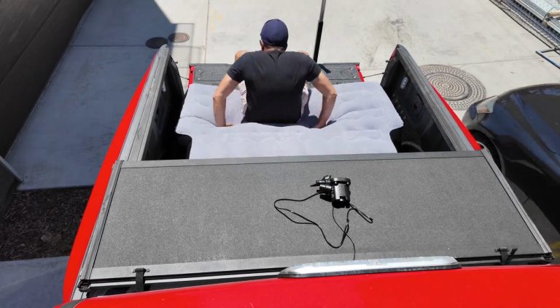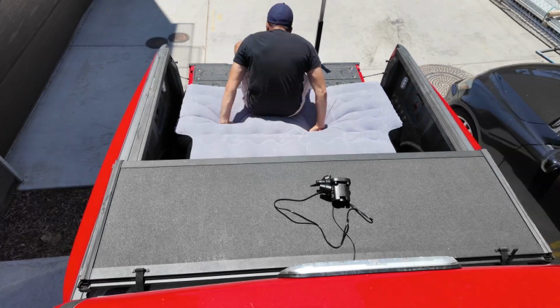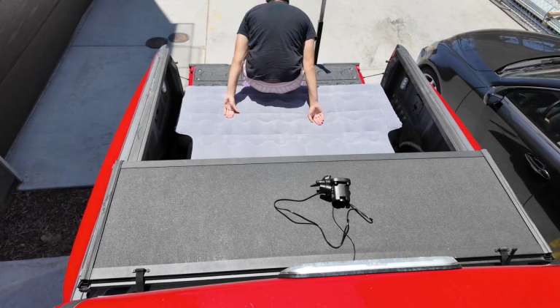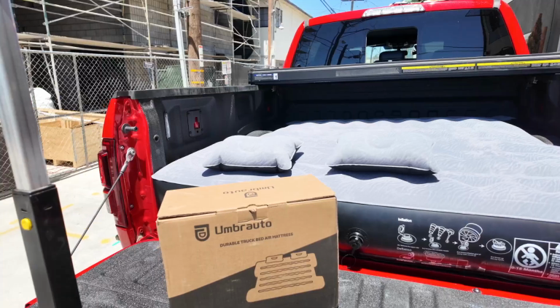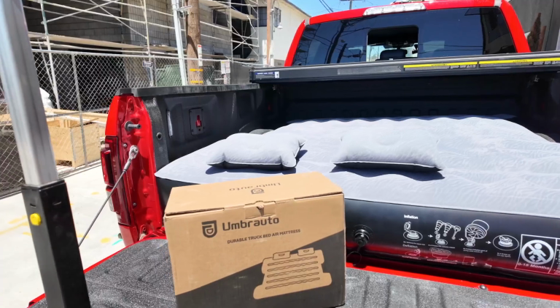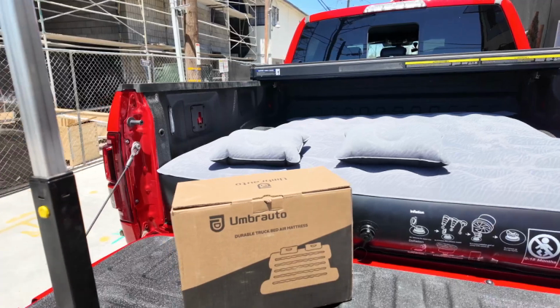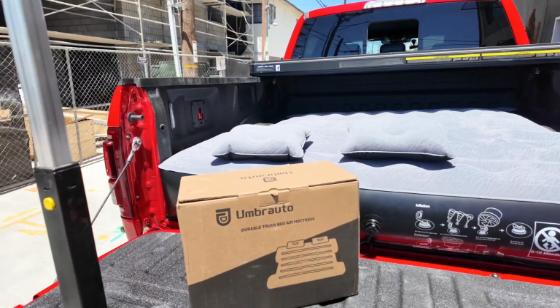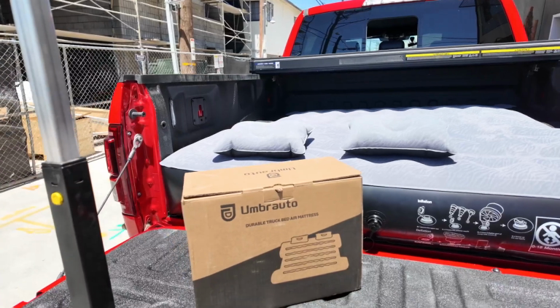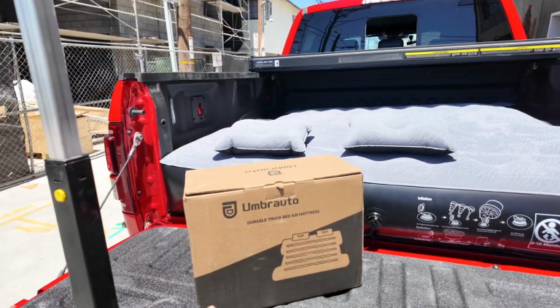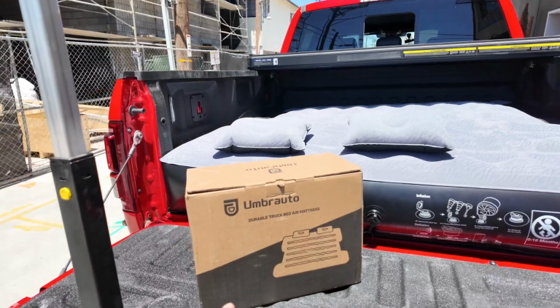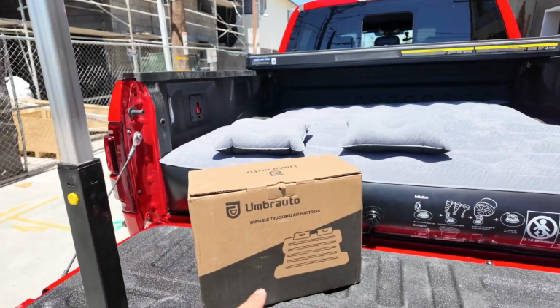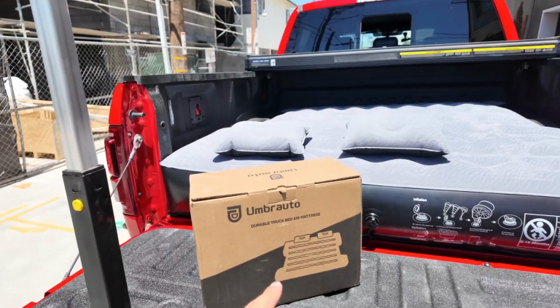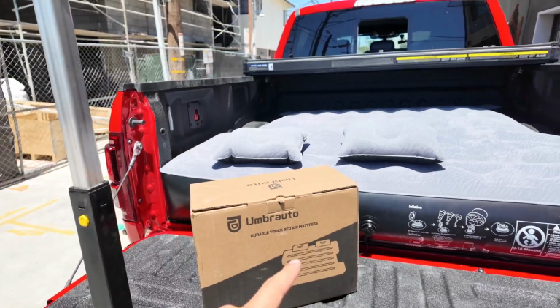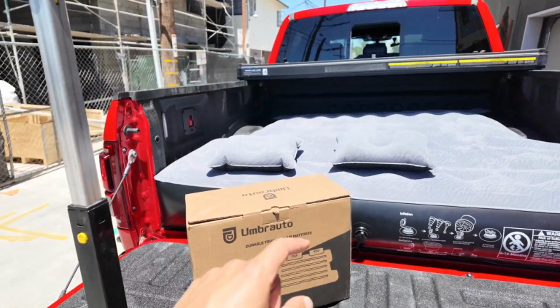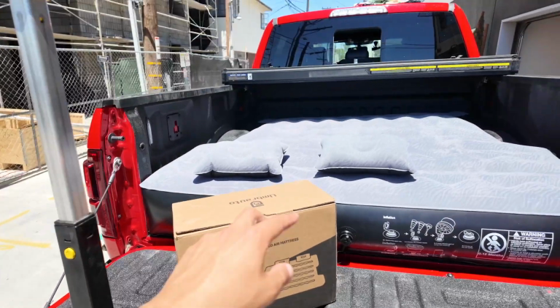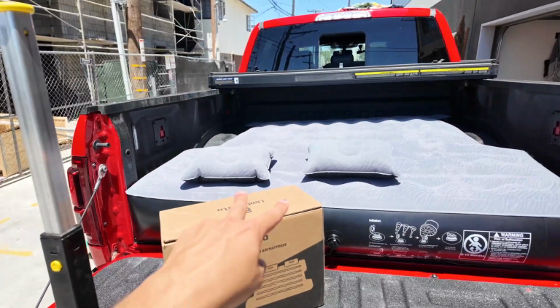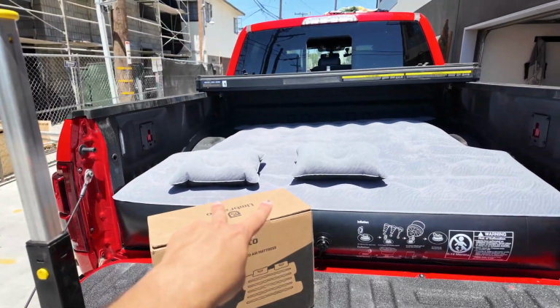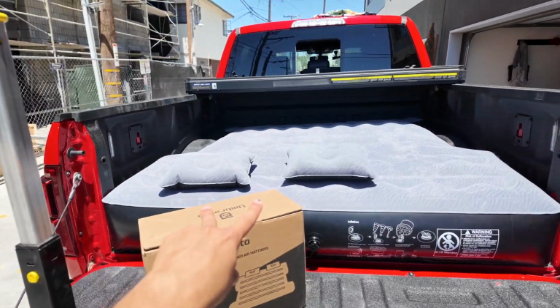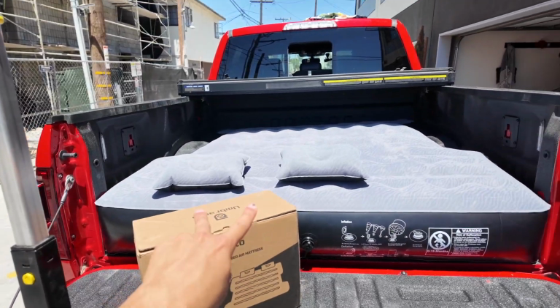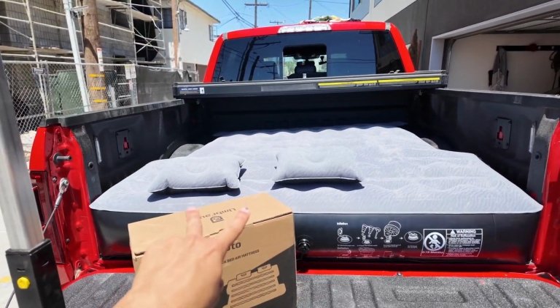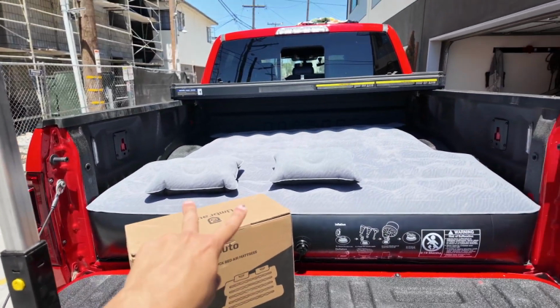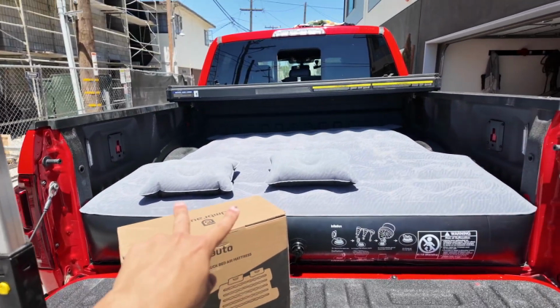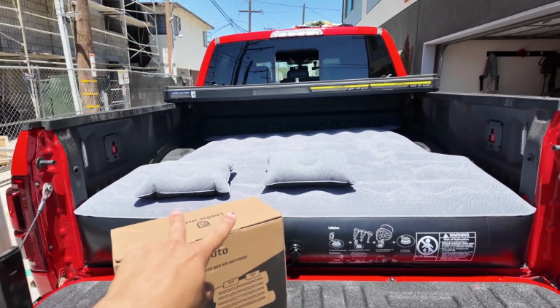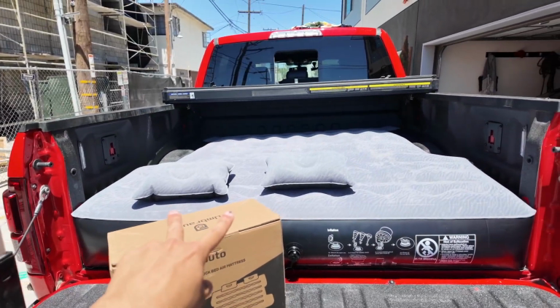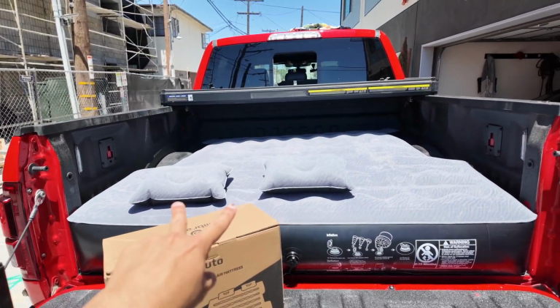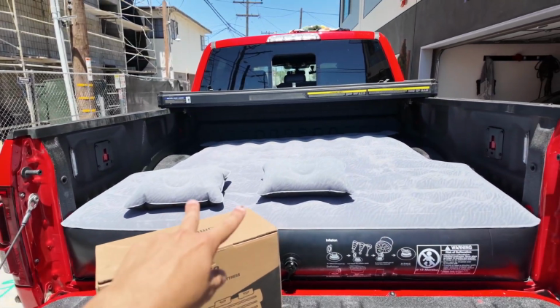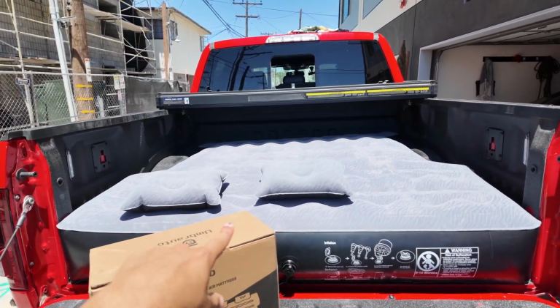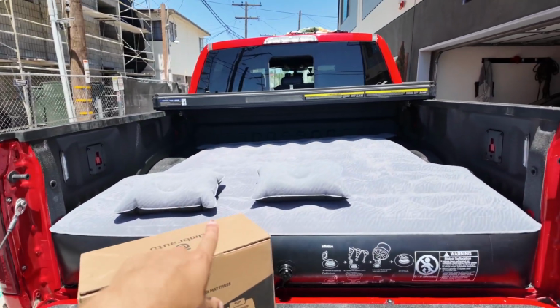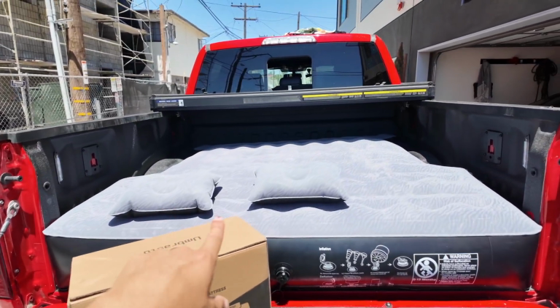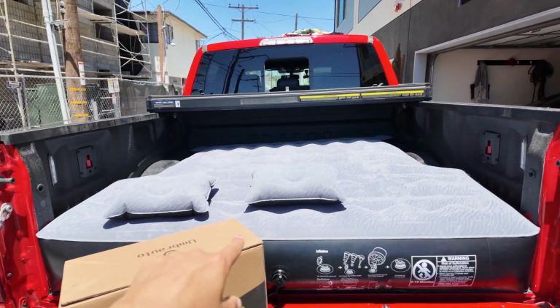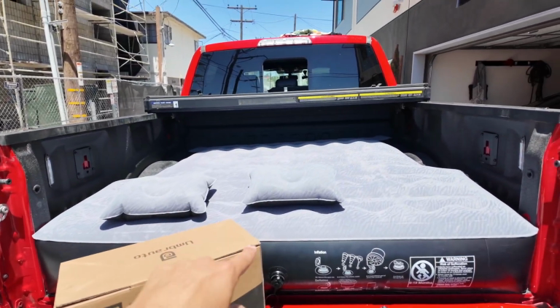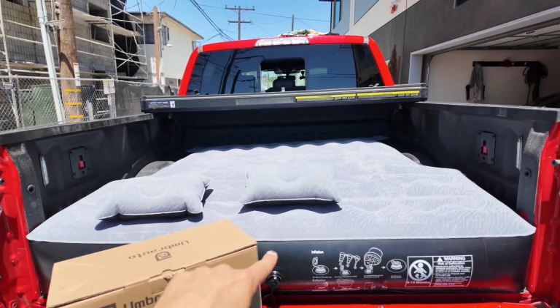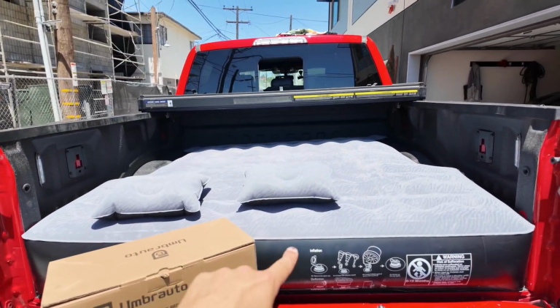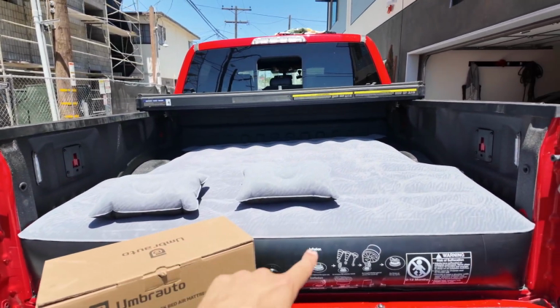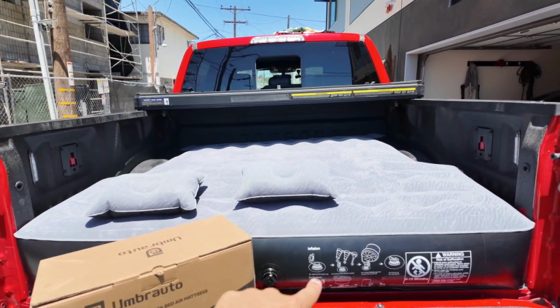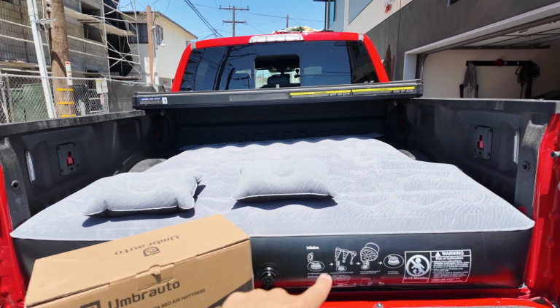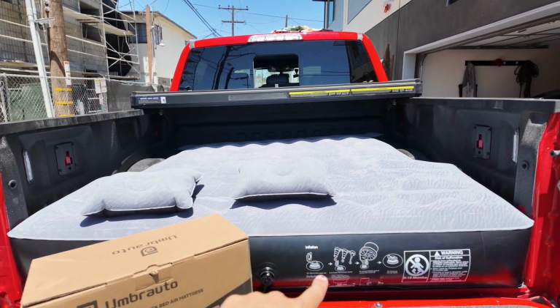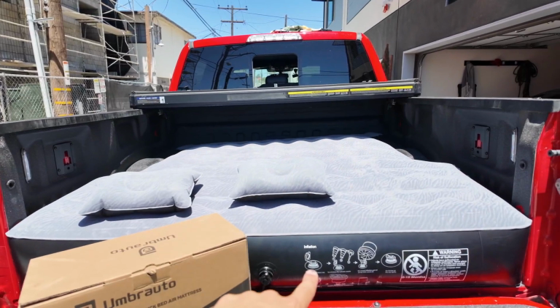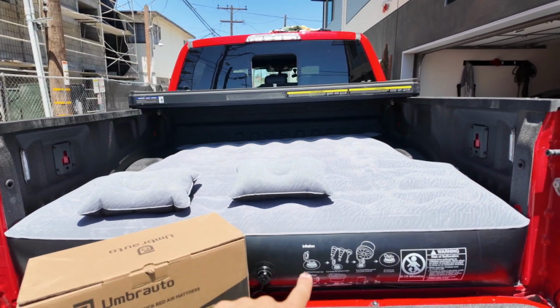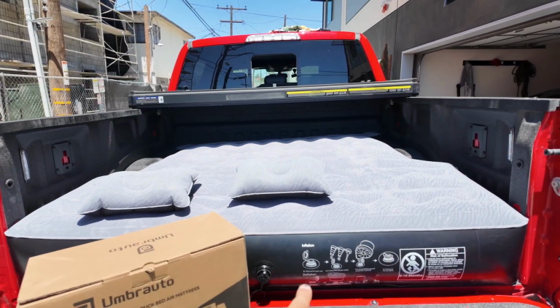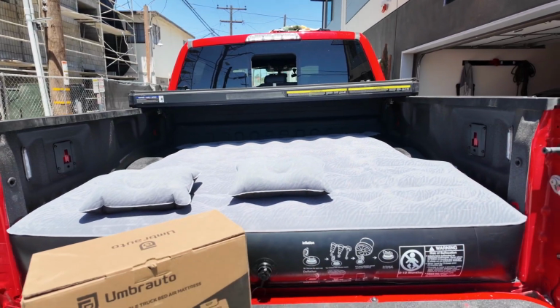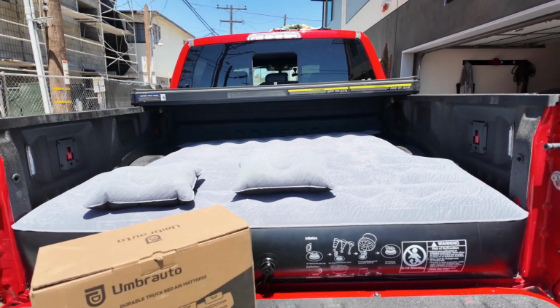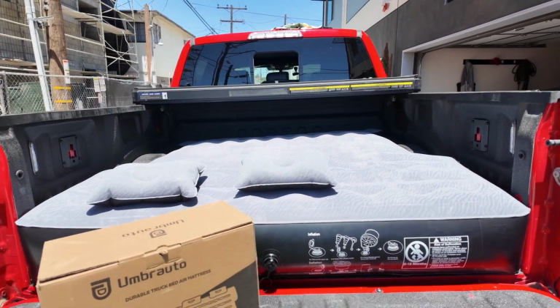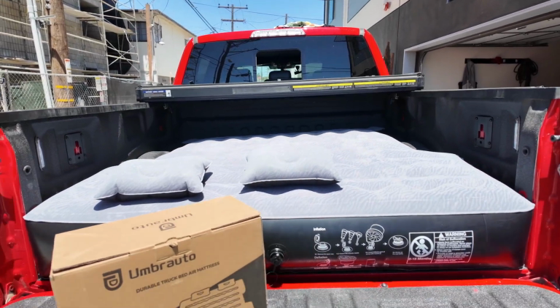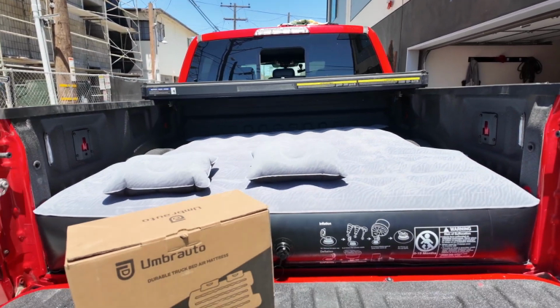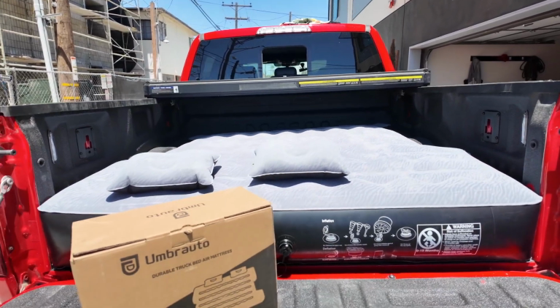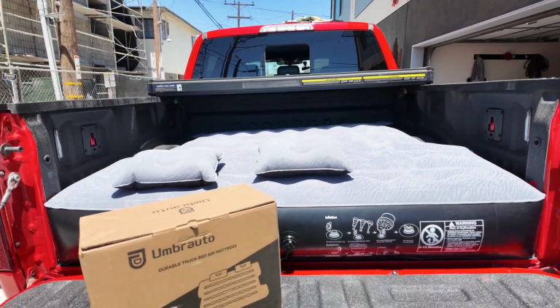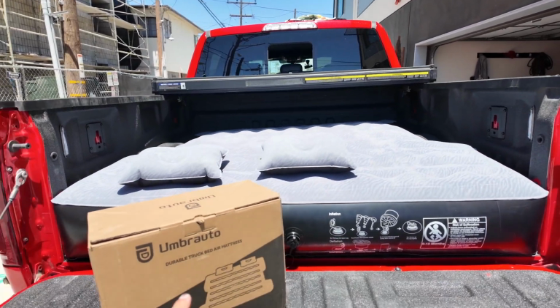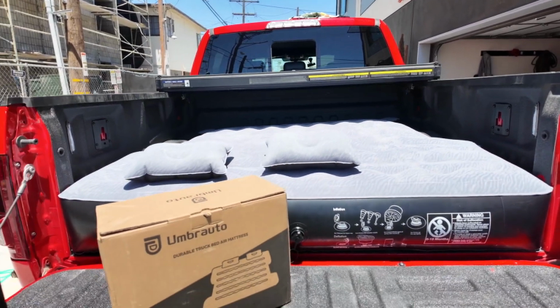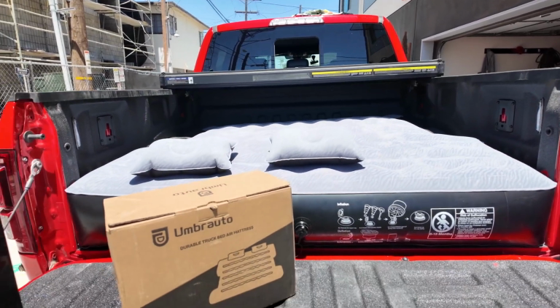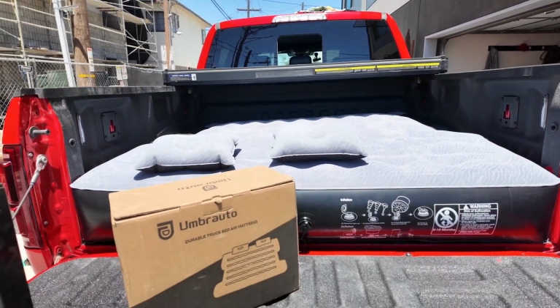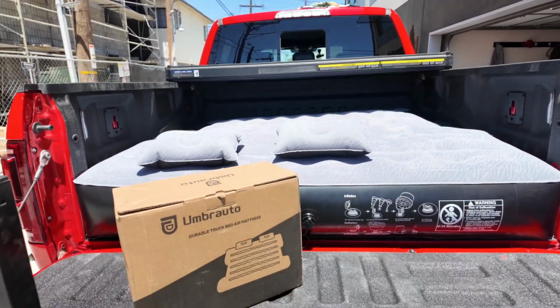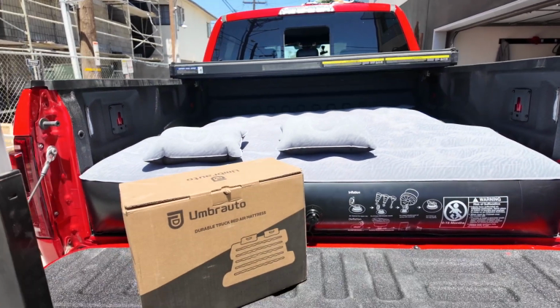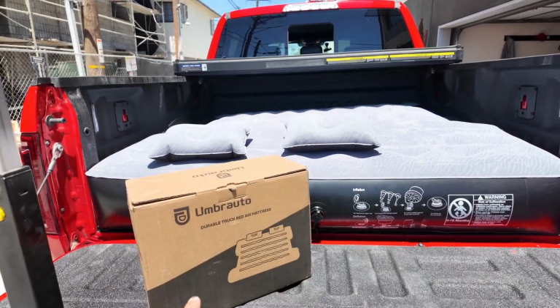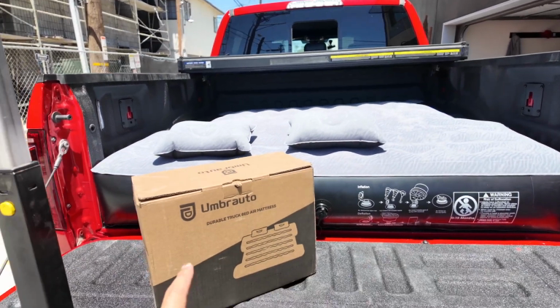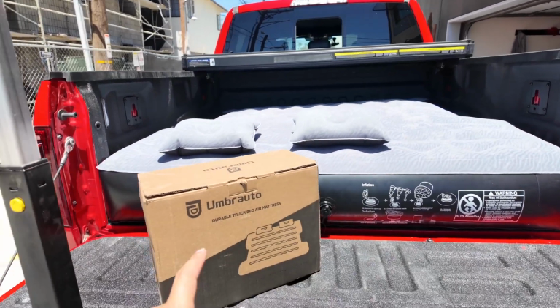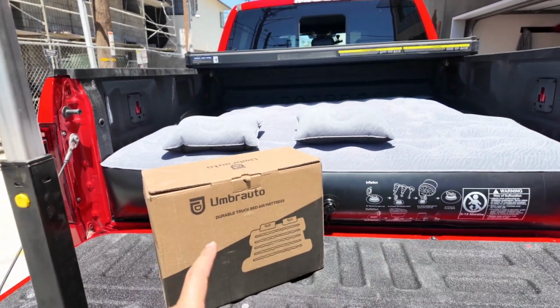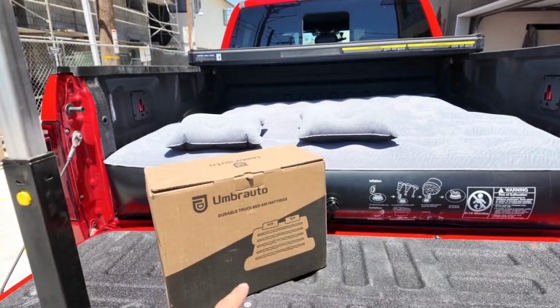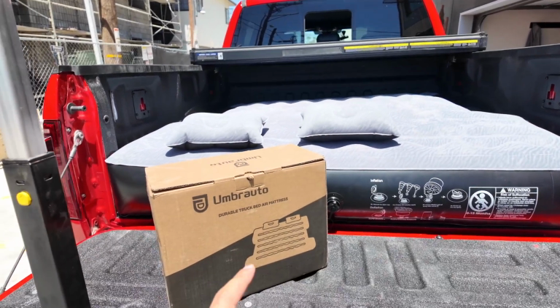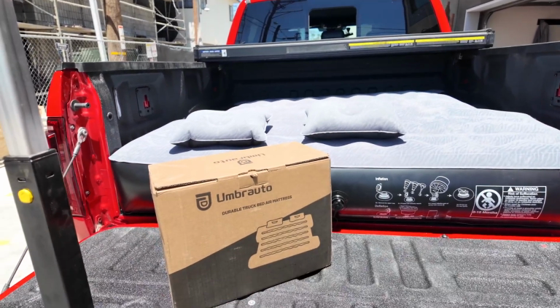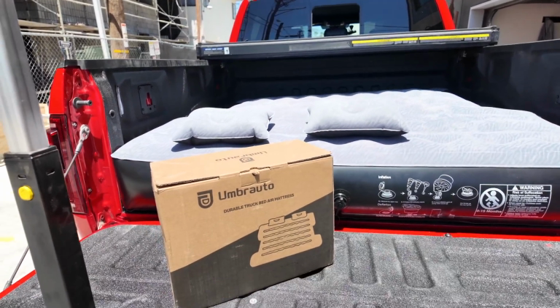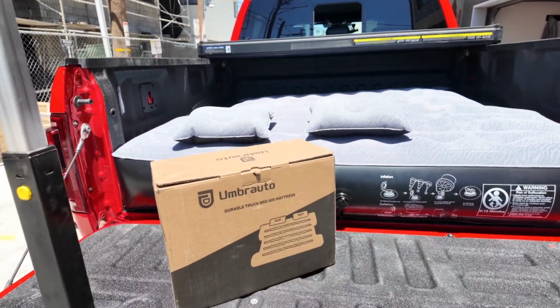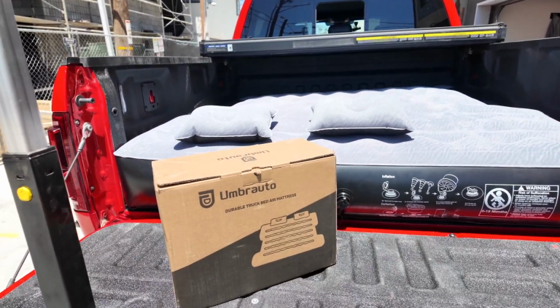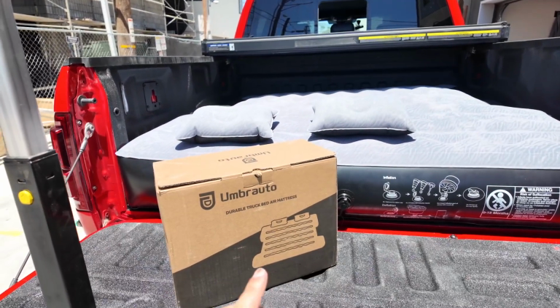In the box we have two little pillows, which I don't know if I'll ever use, we have the mattress itself, and it comes with an air pump and a carrying case.